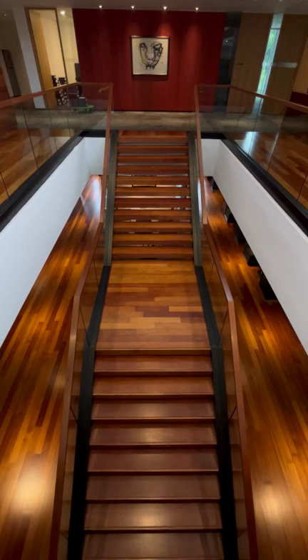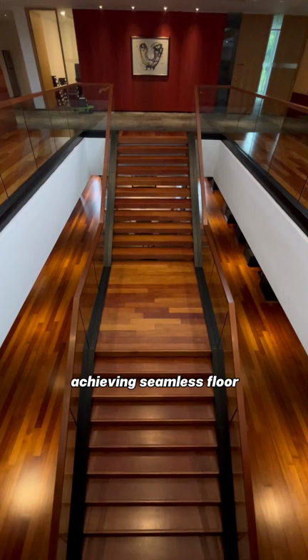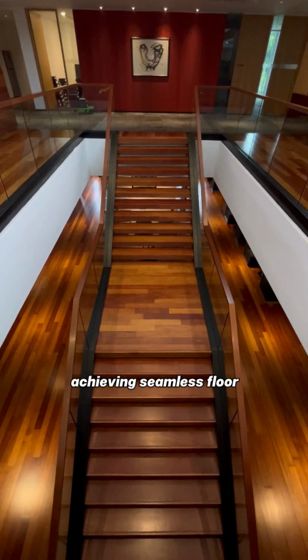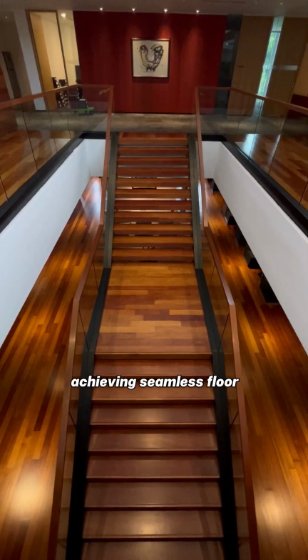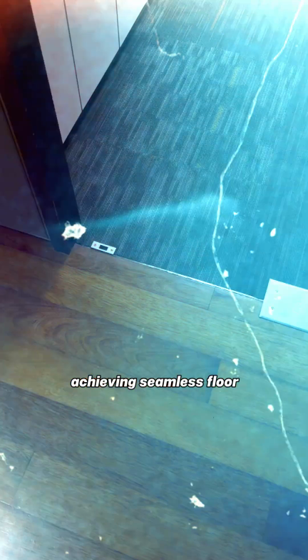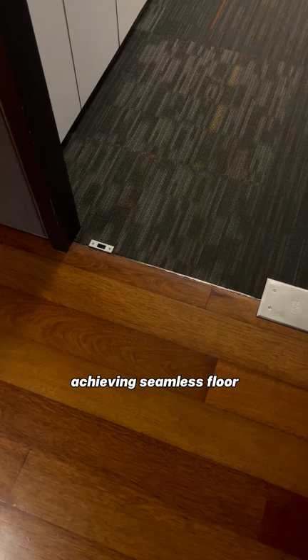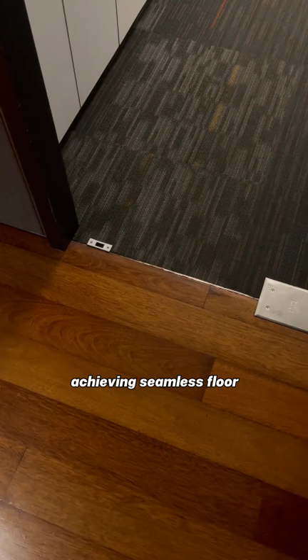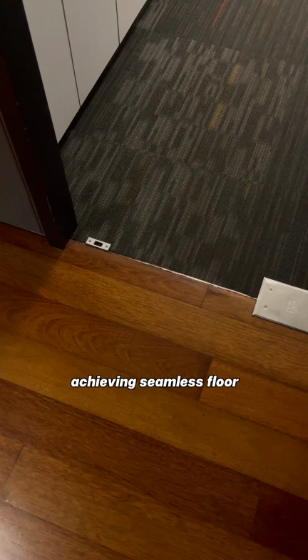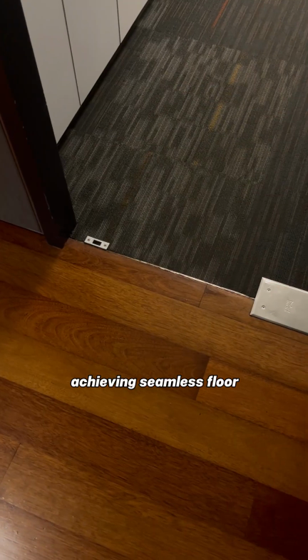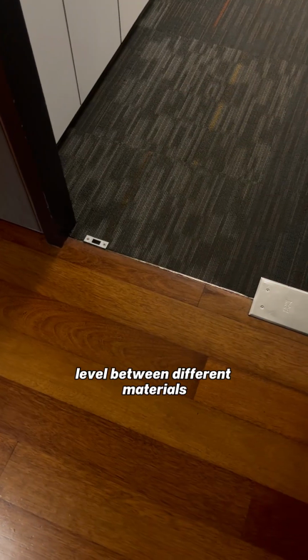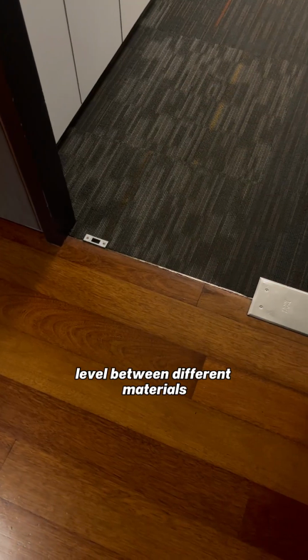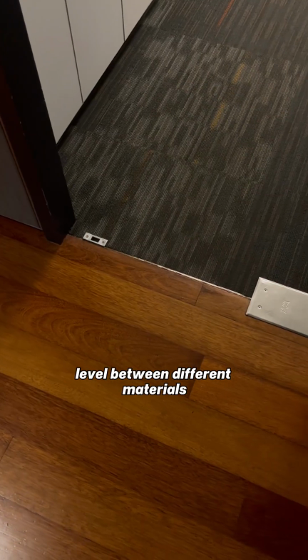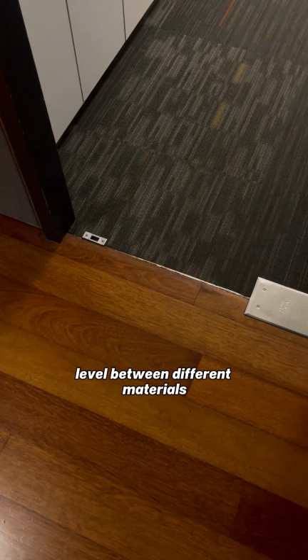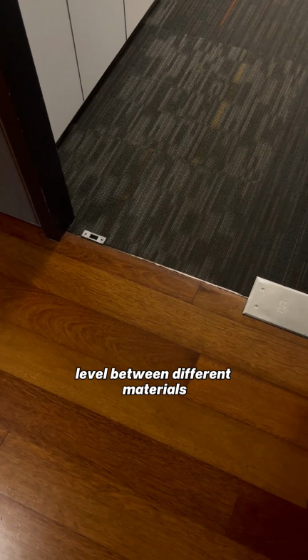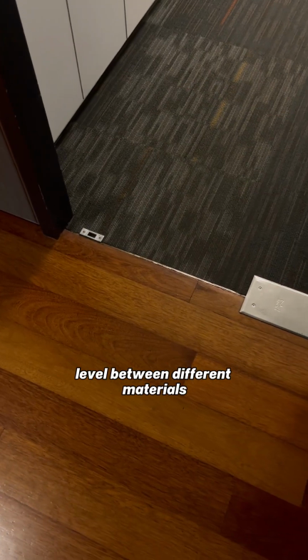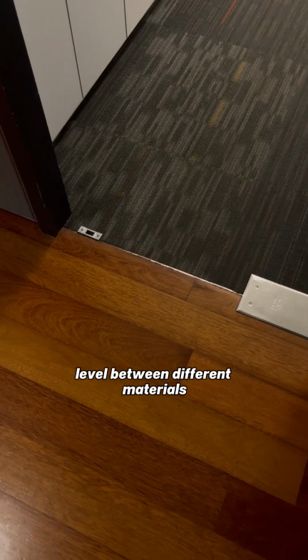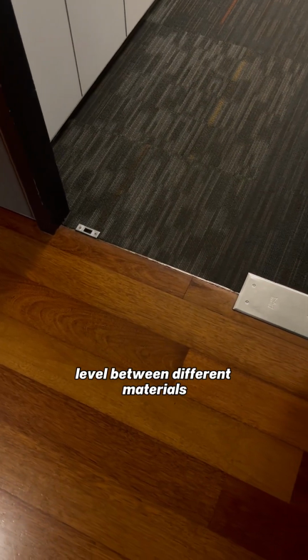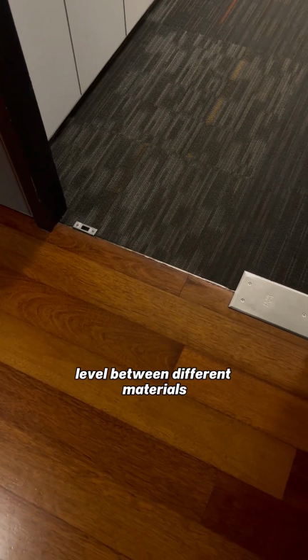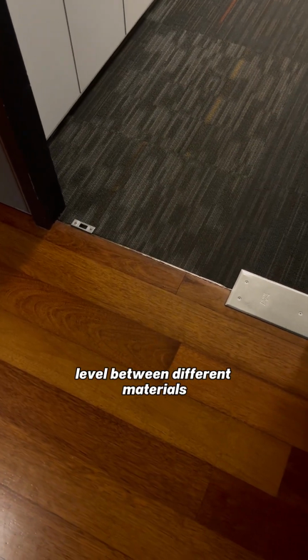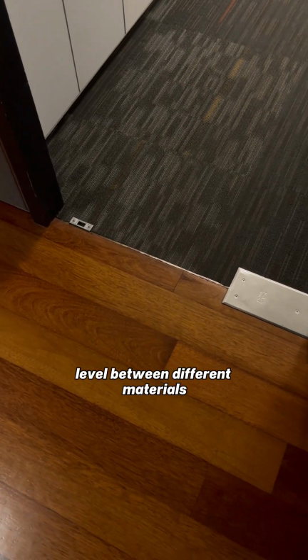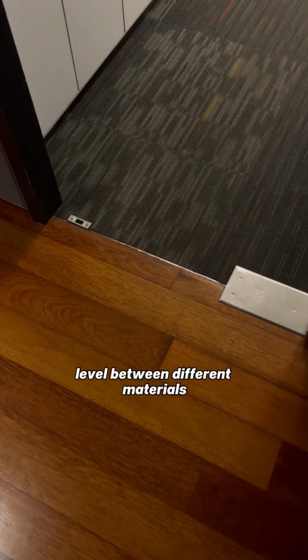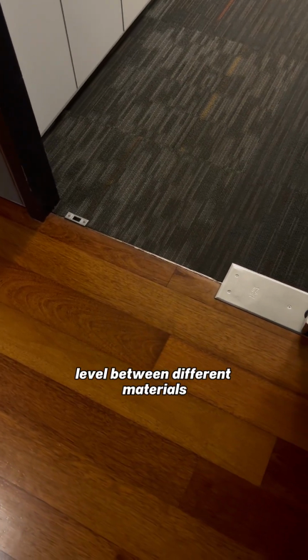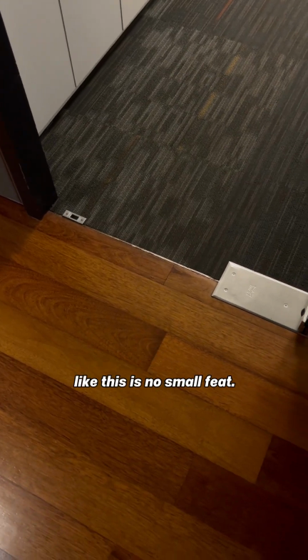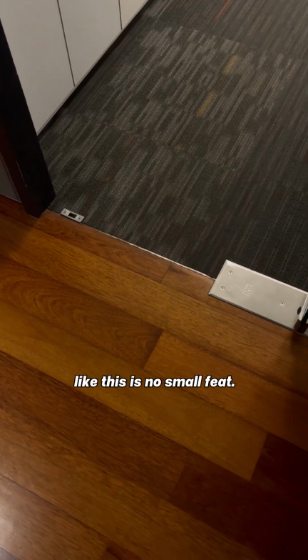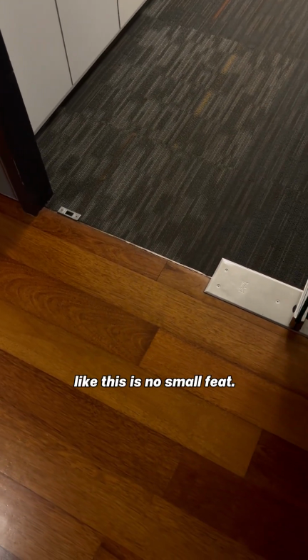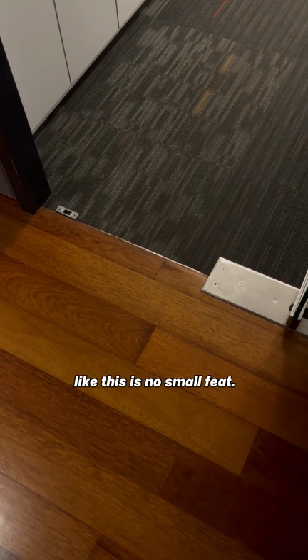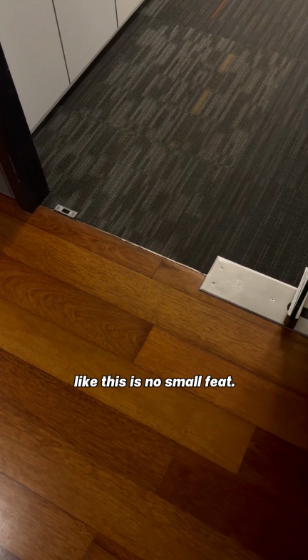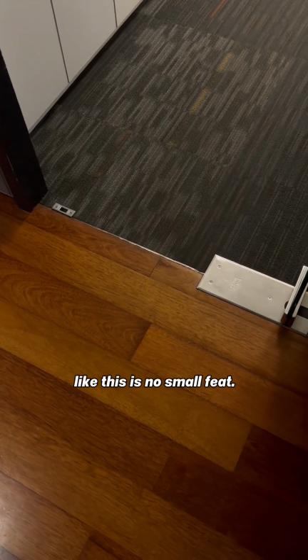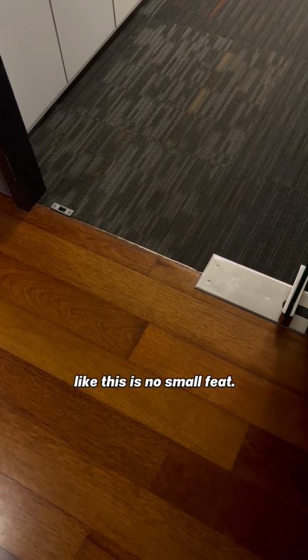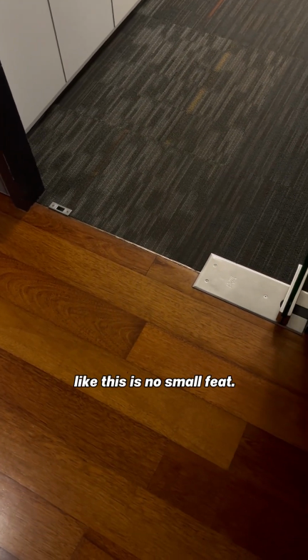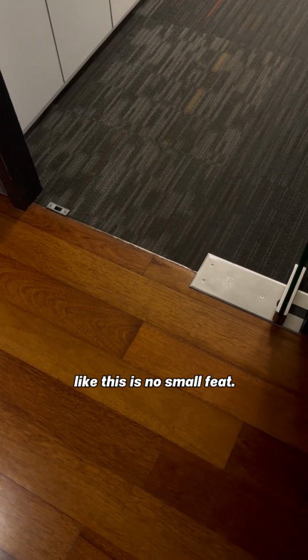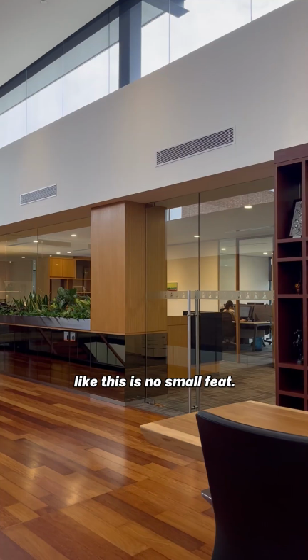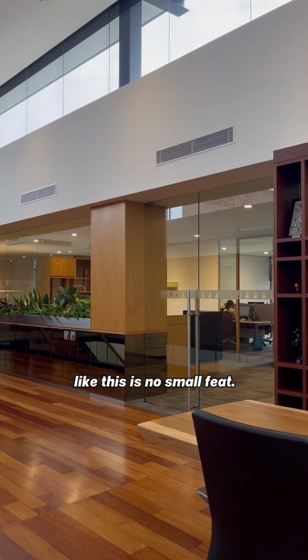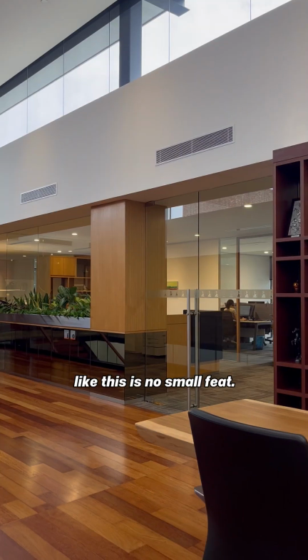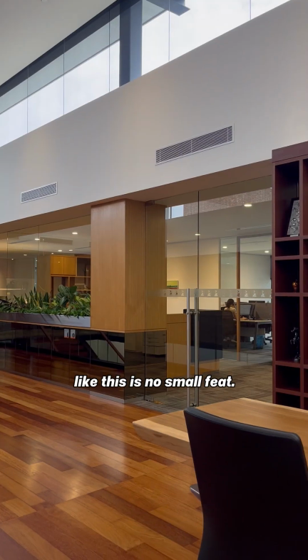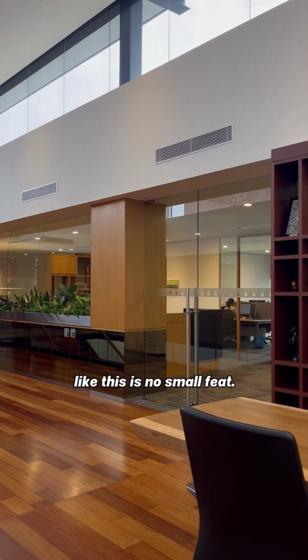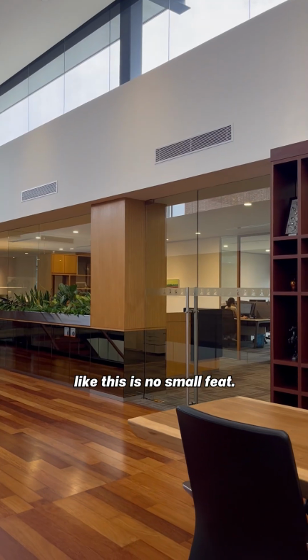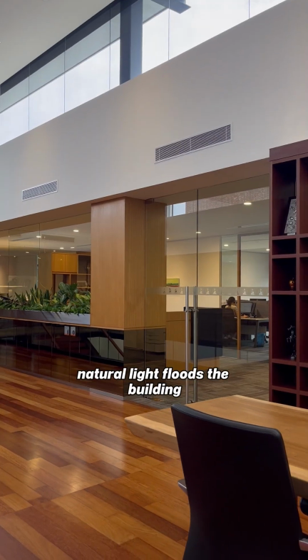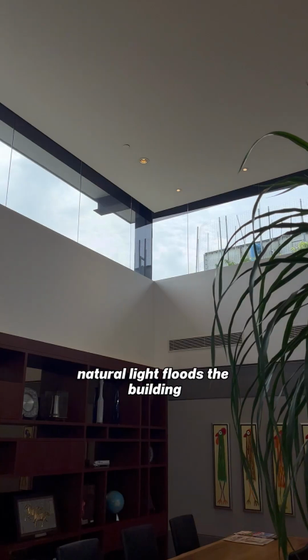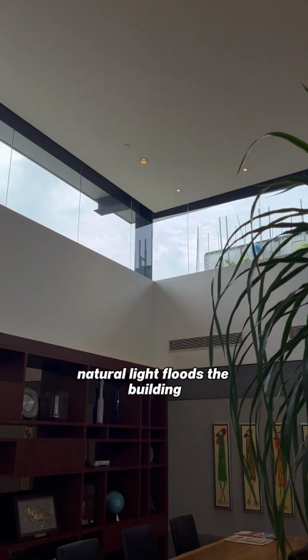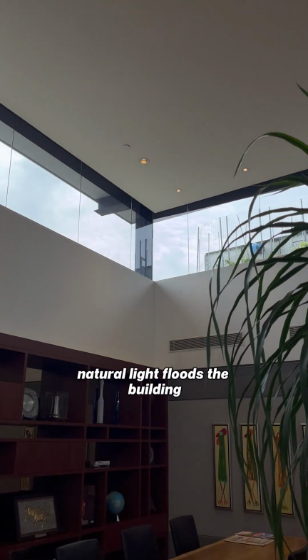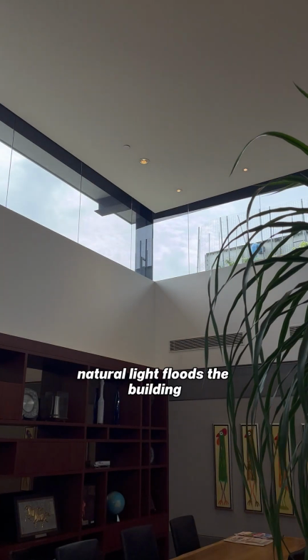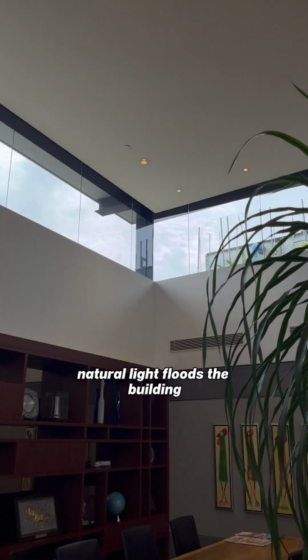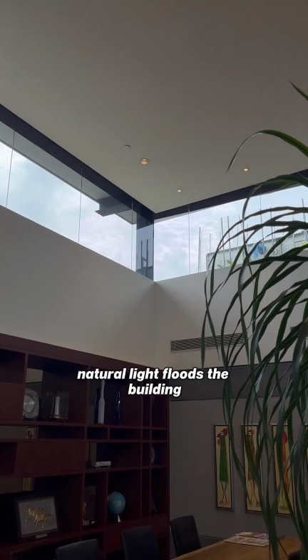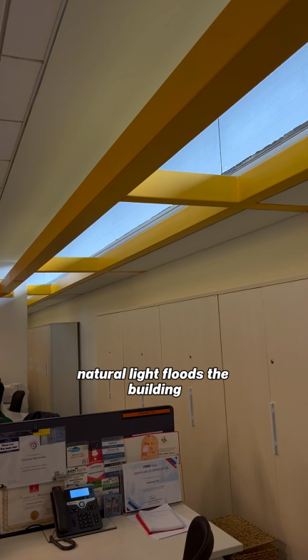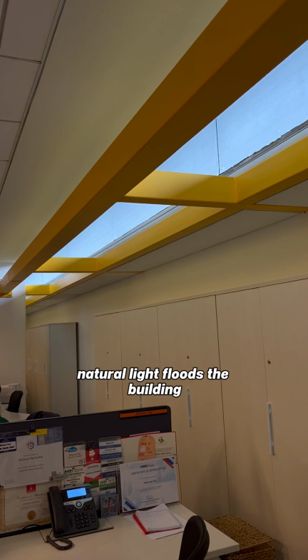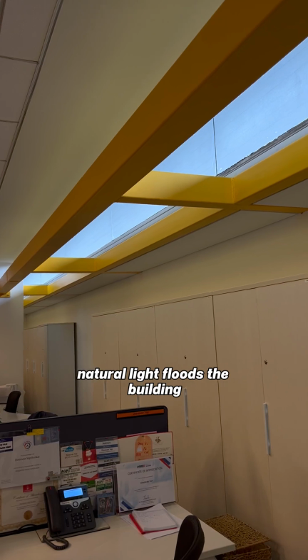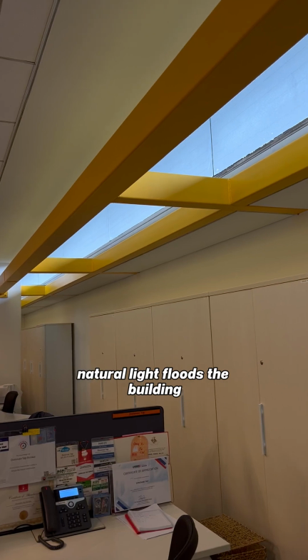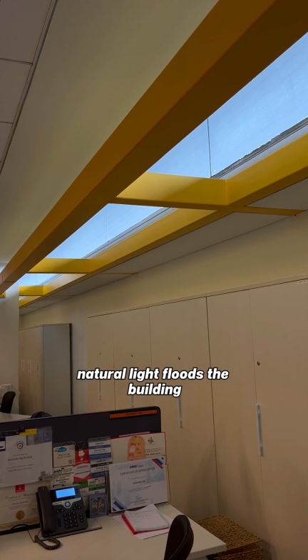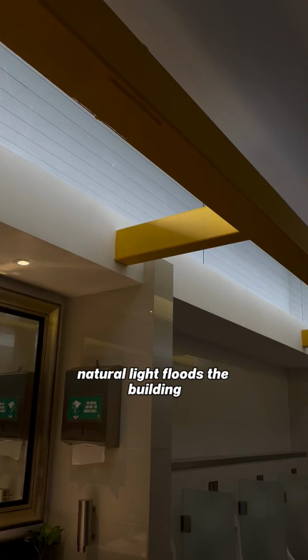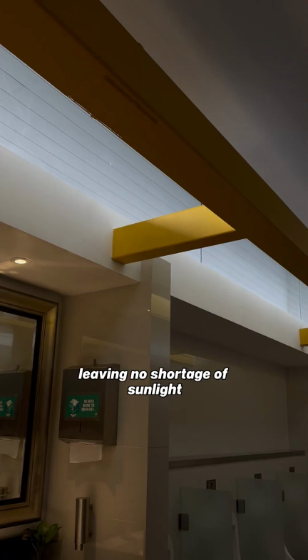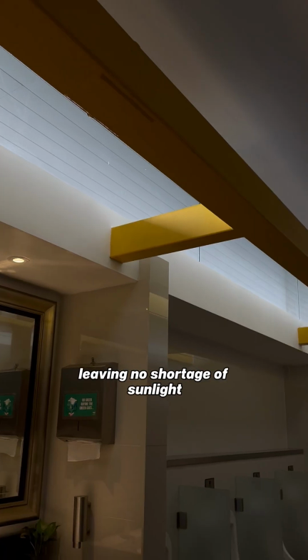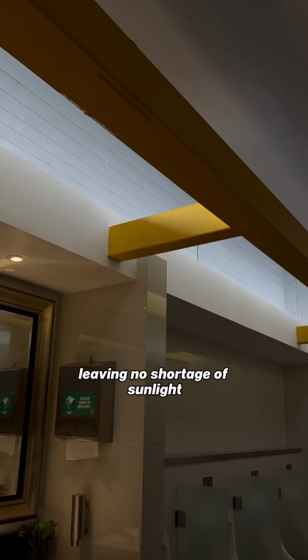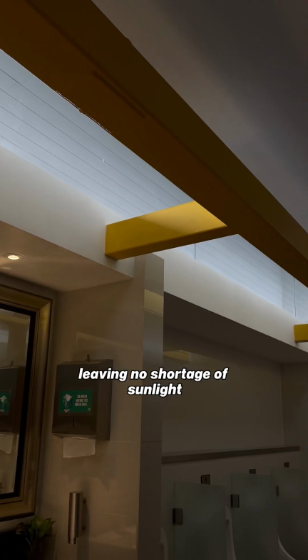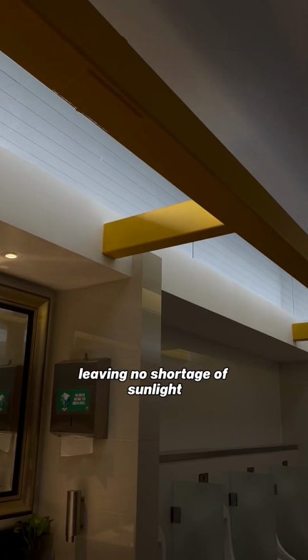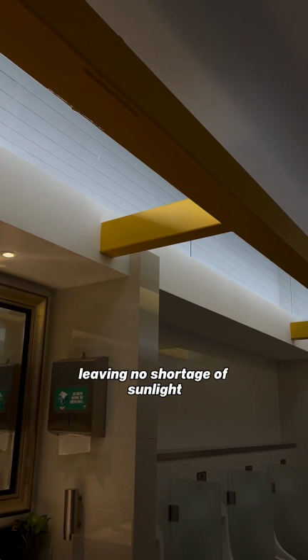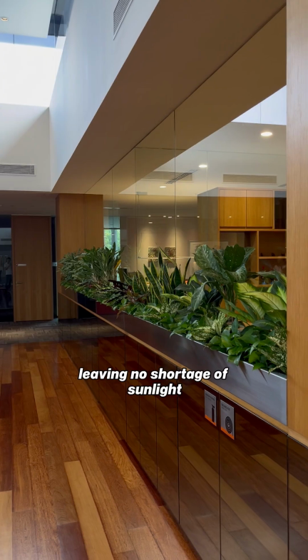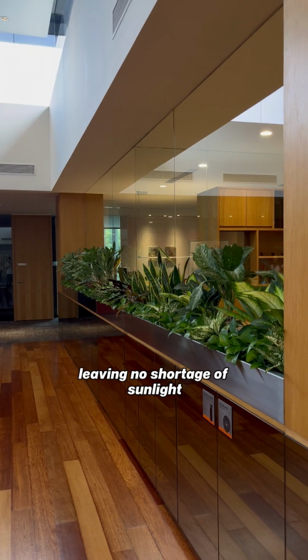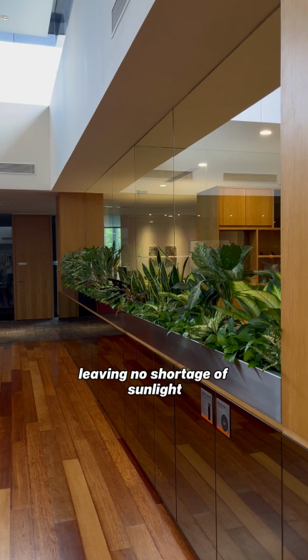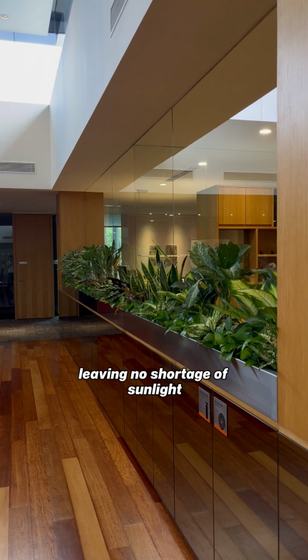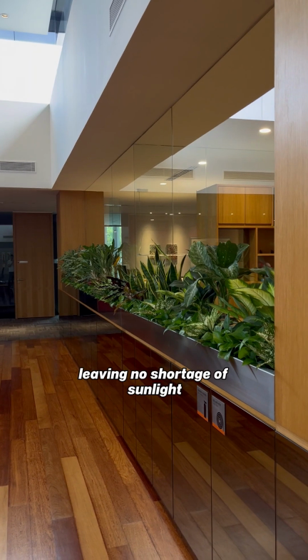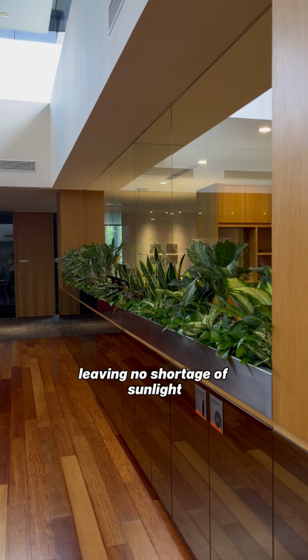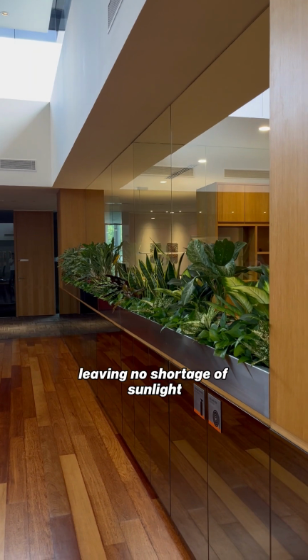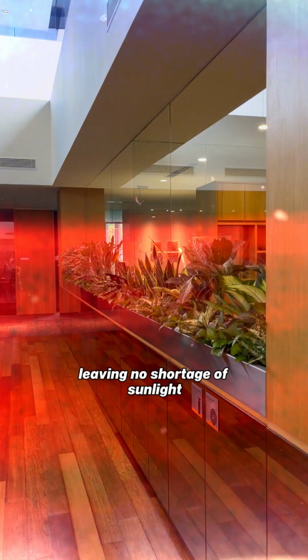Achieving seamless floor level between different materials like this is no small feat. Natural light floods the building, leaving no shortage of sunlight.